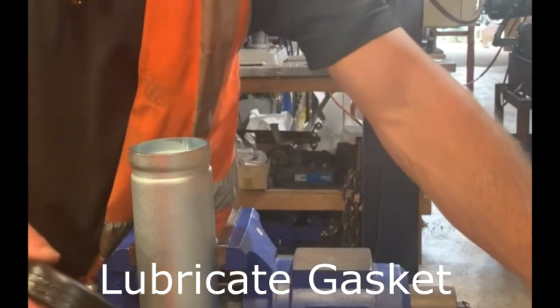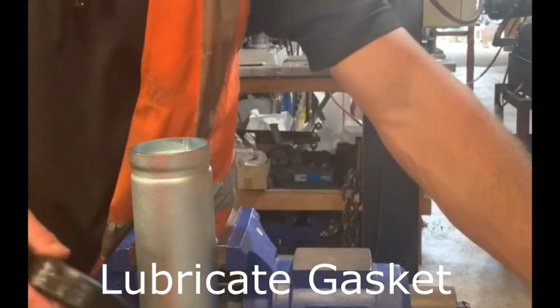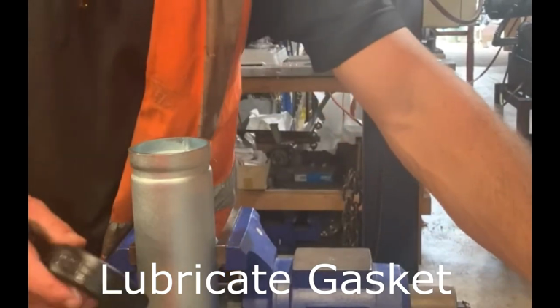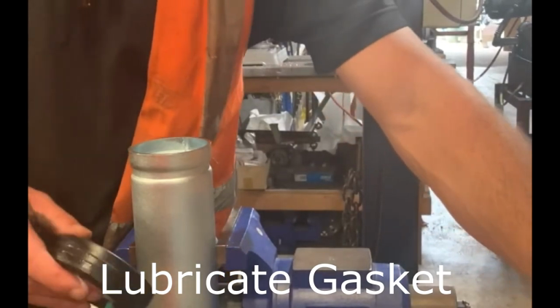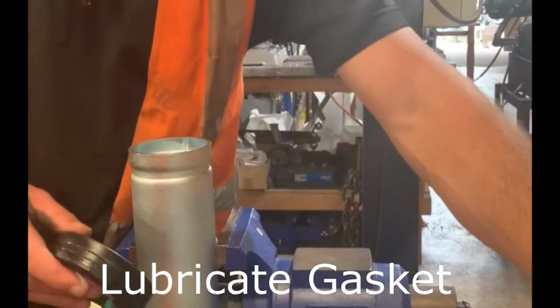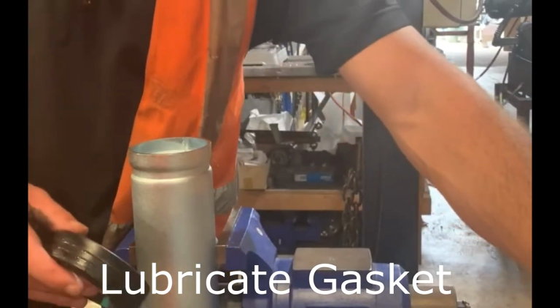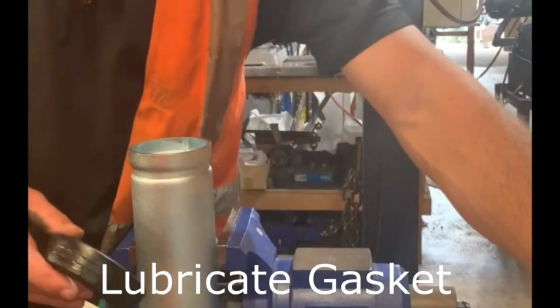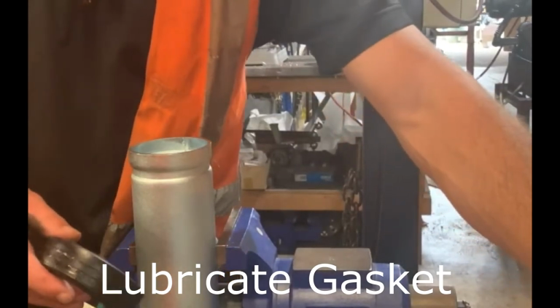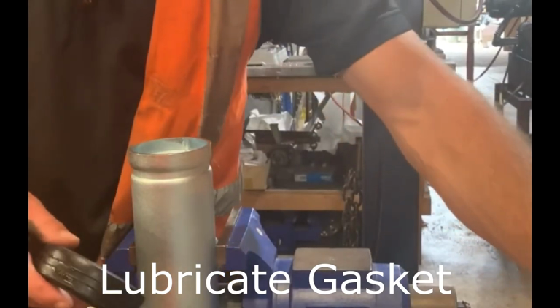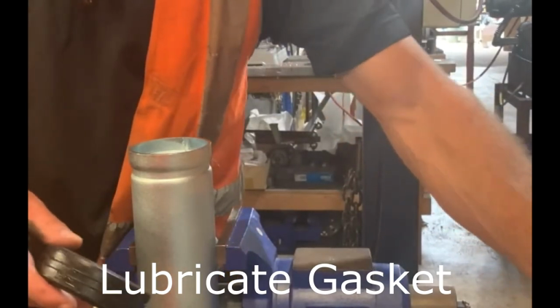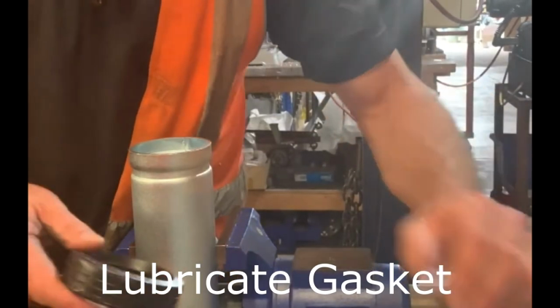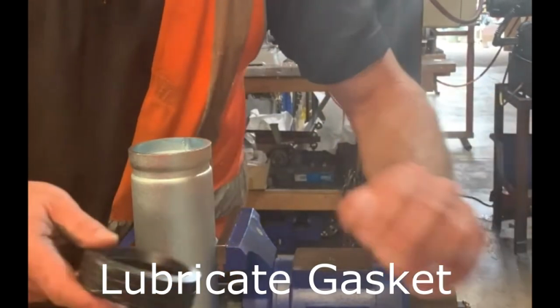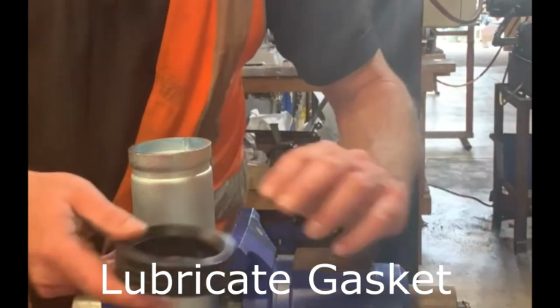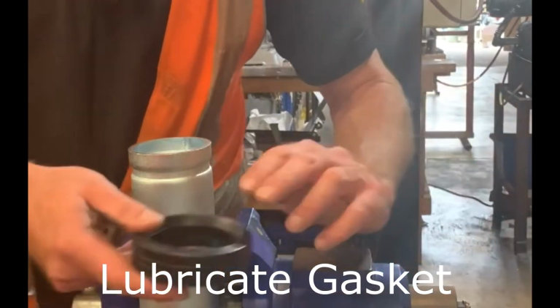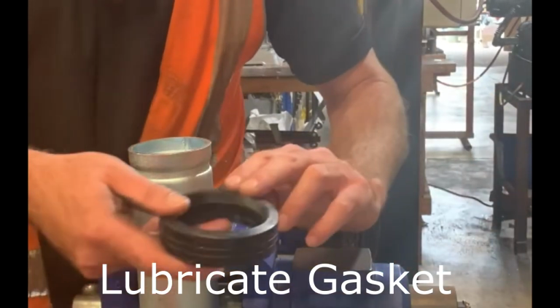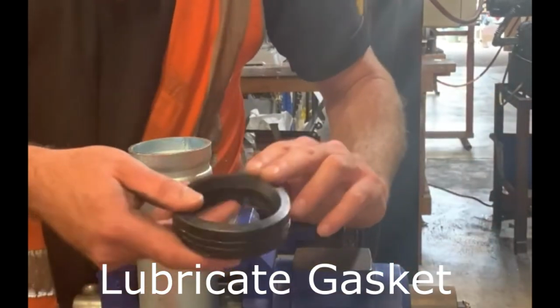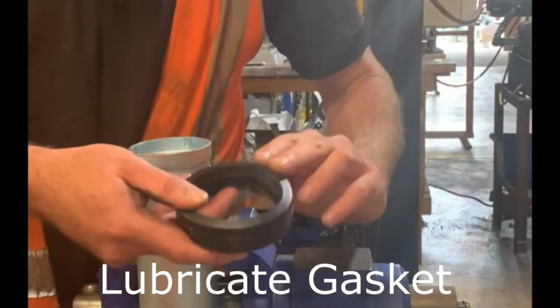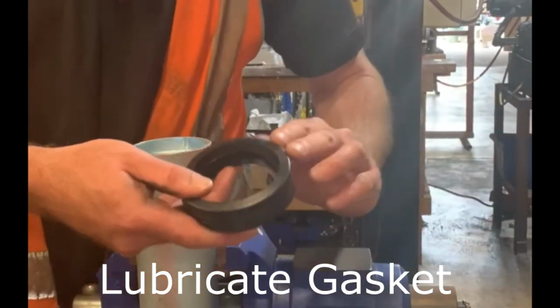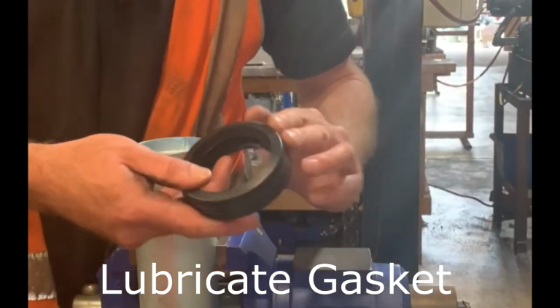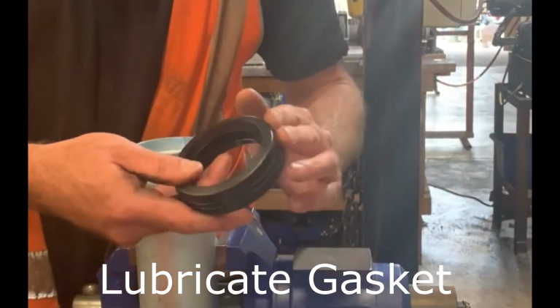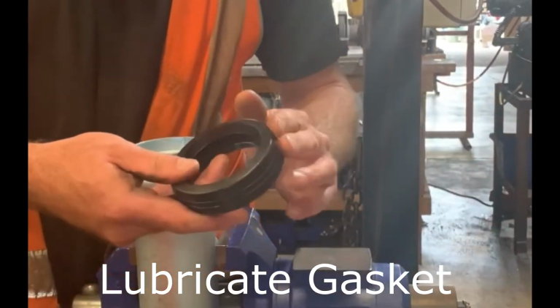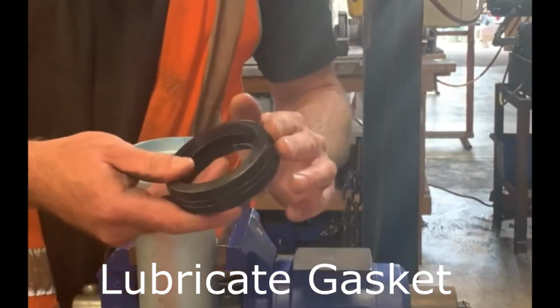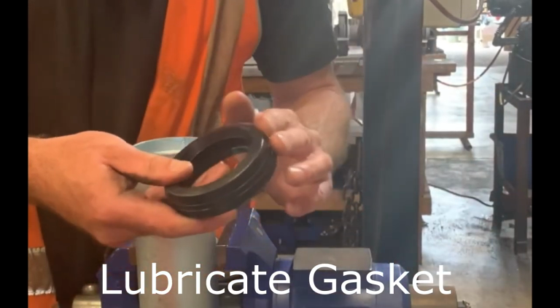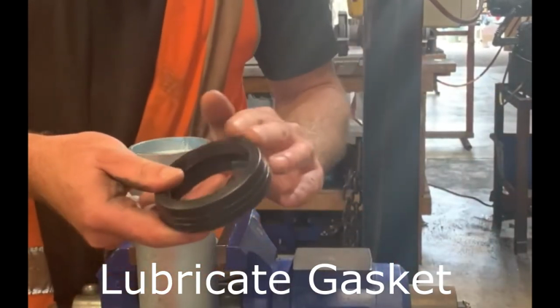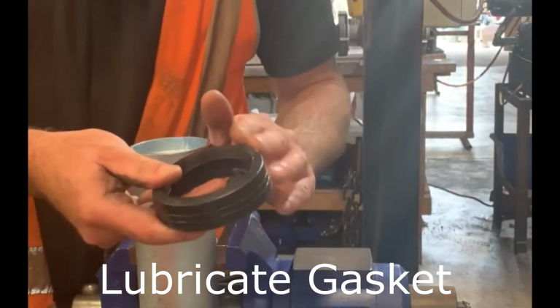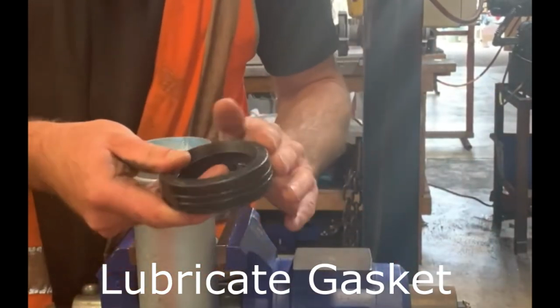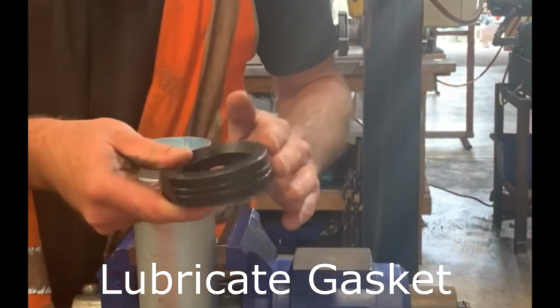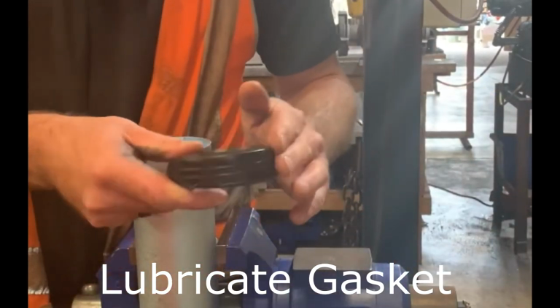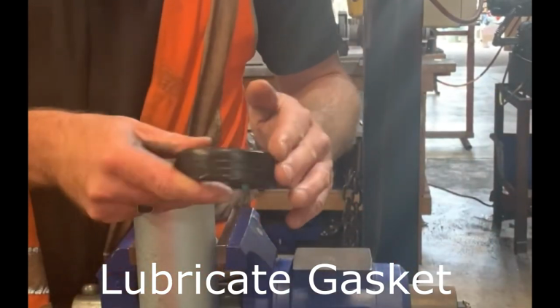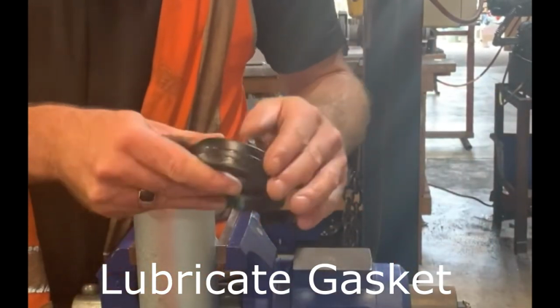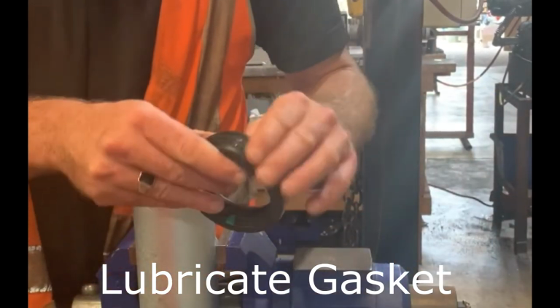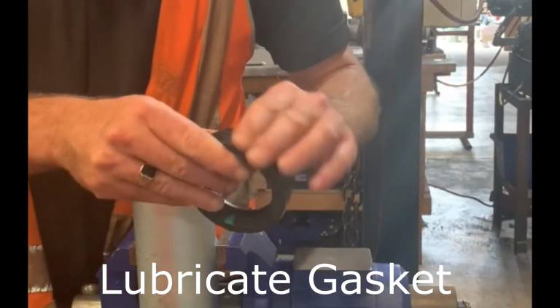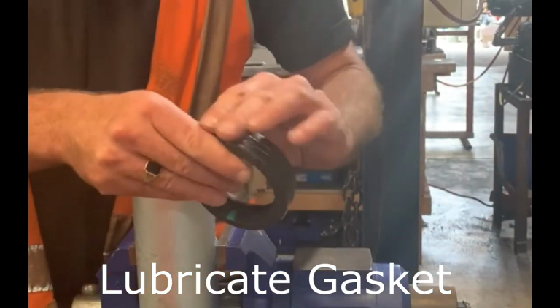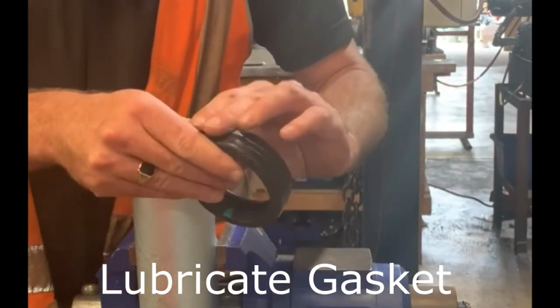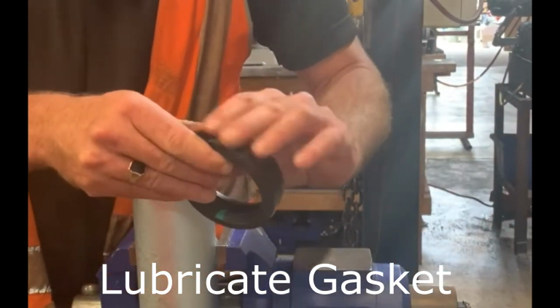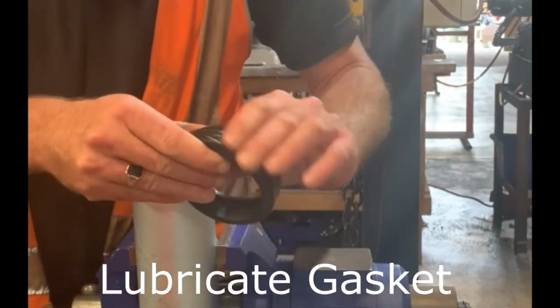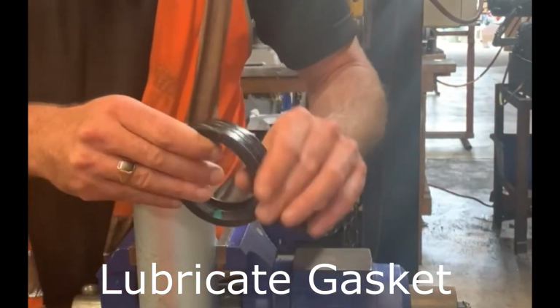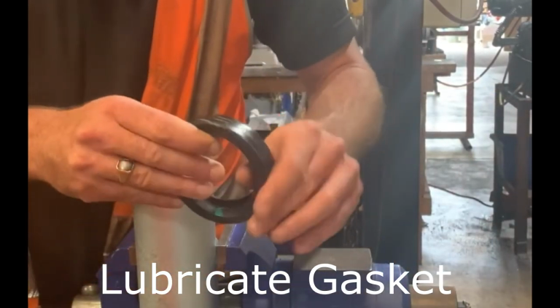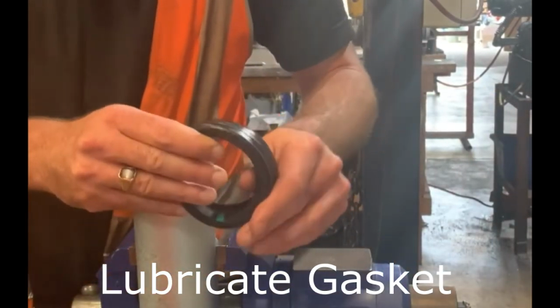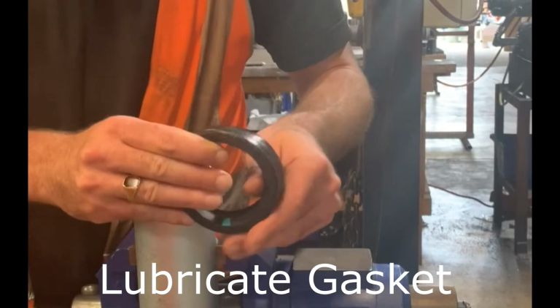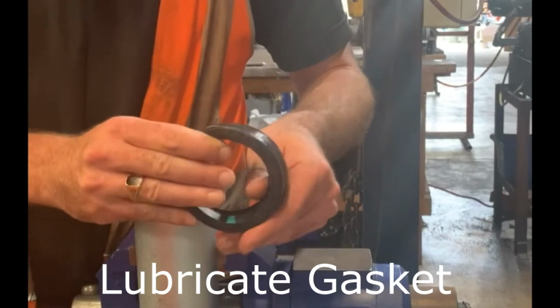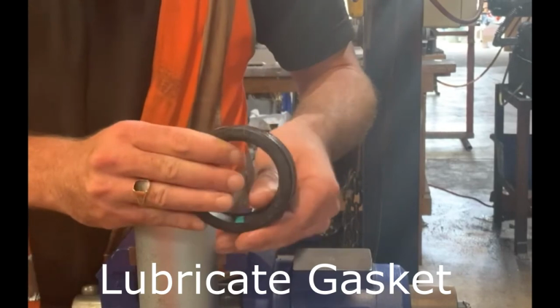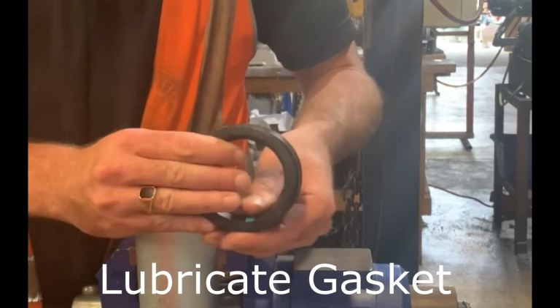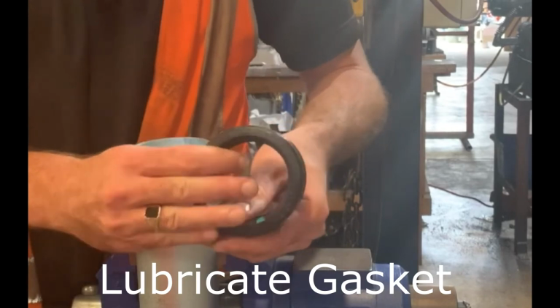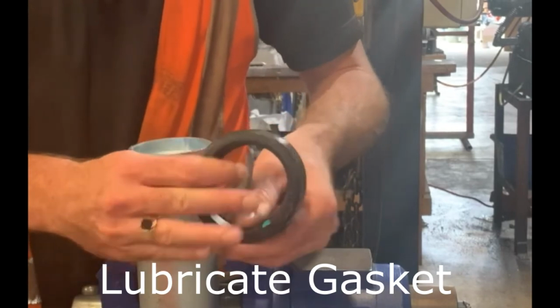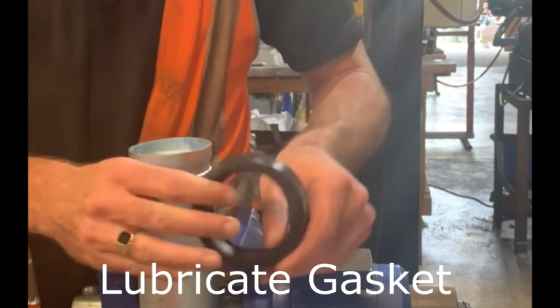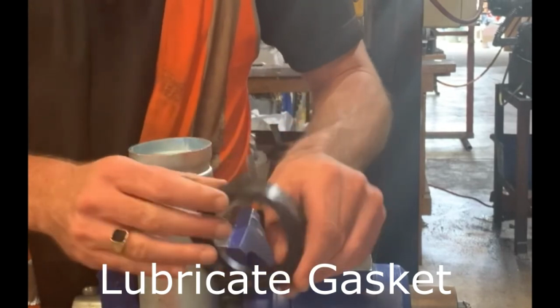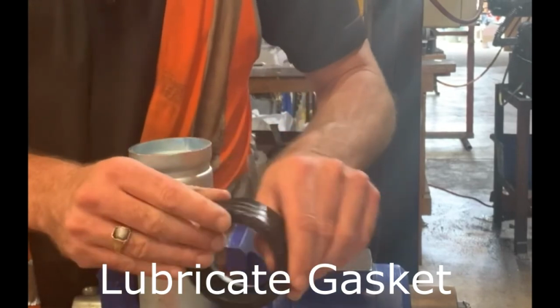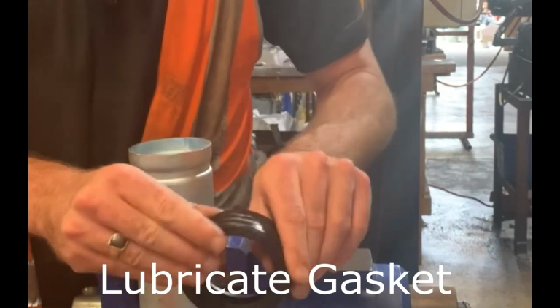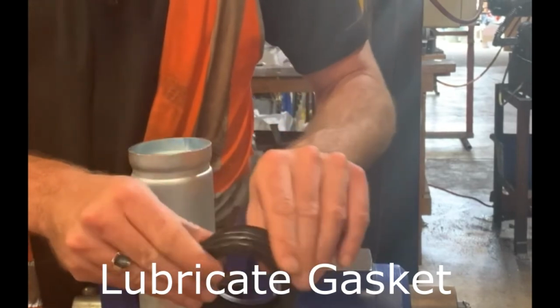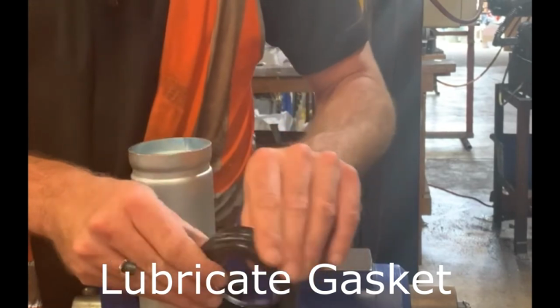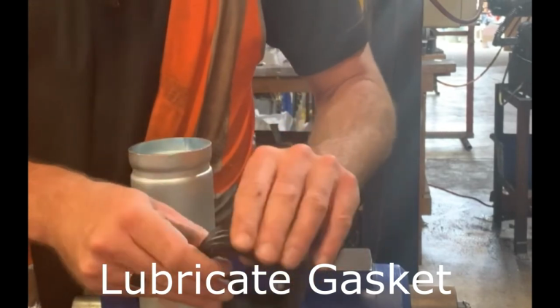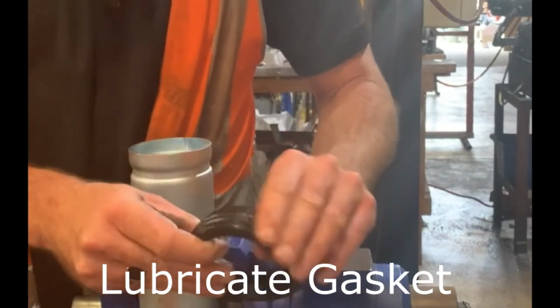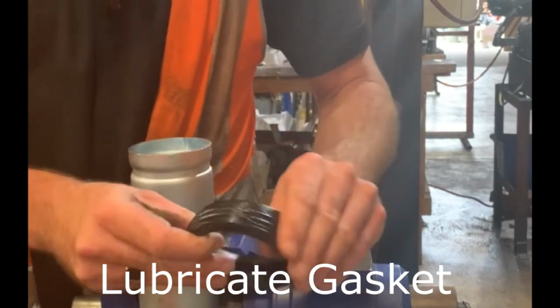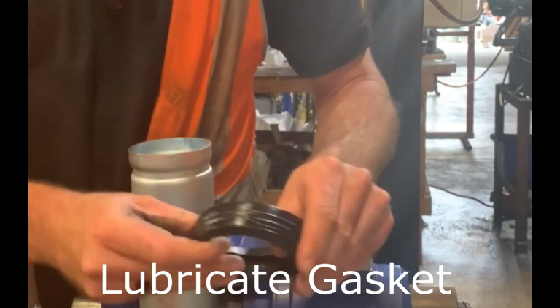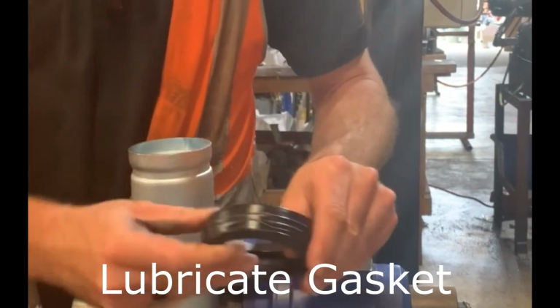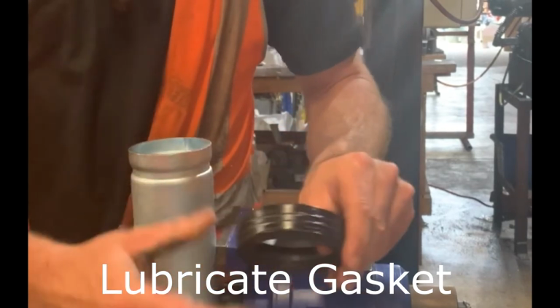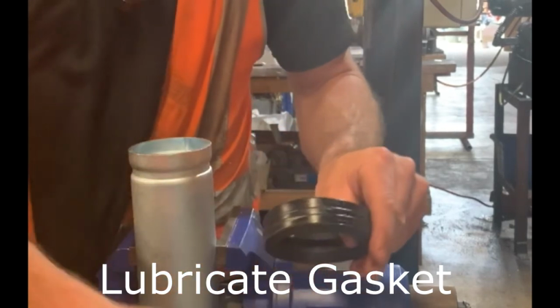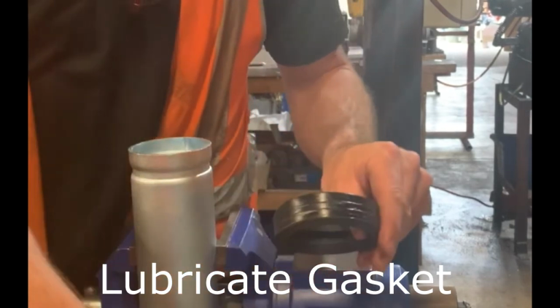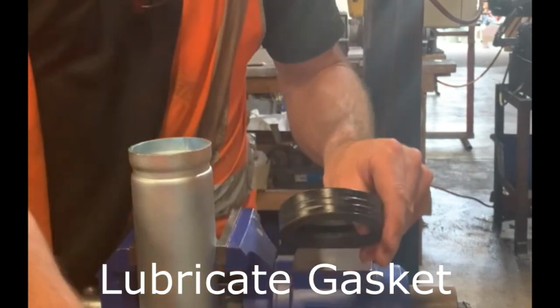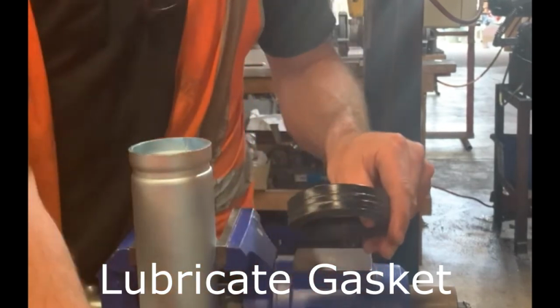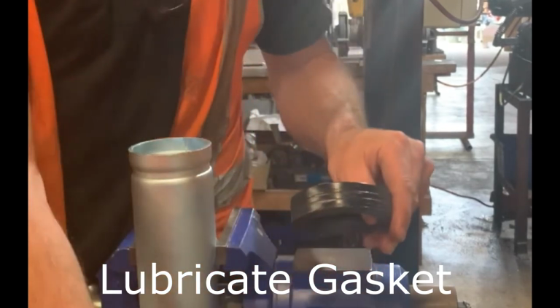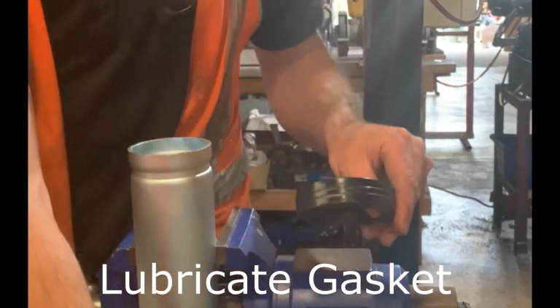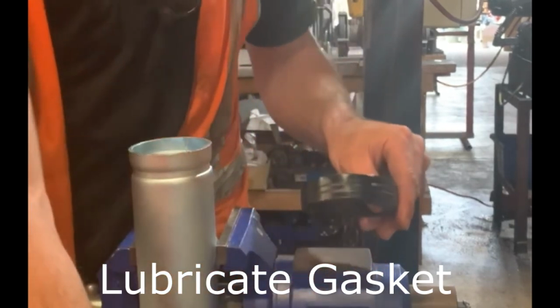Lubricate the gasket by applying a thin layer of lubricant to the sealing lips of the gasket and to the exterior of the gasket.